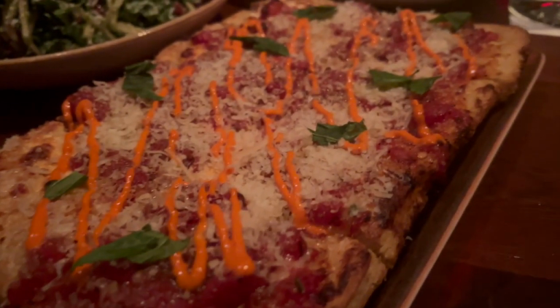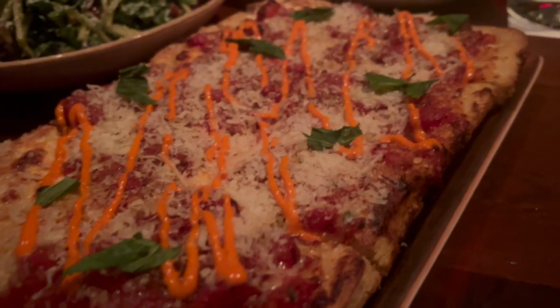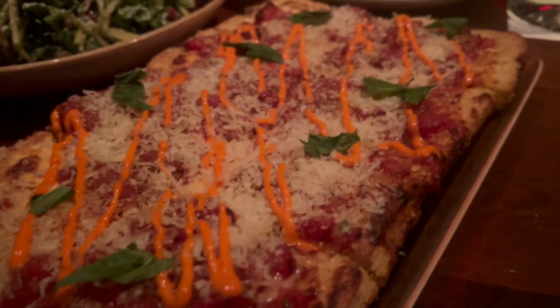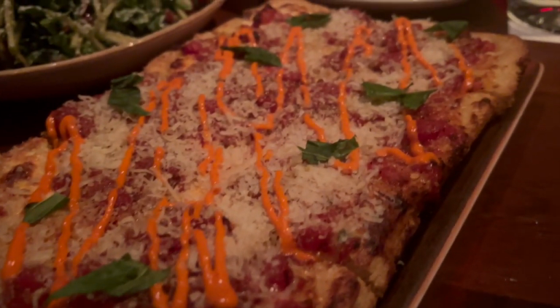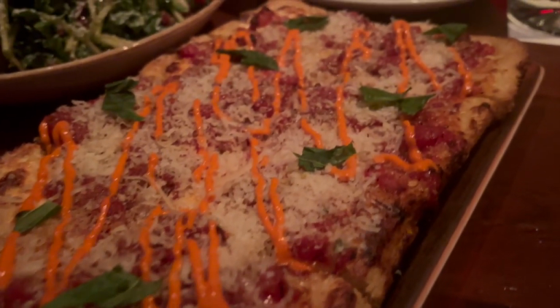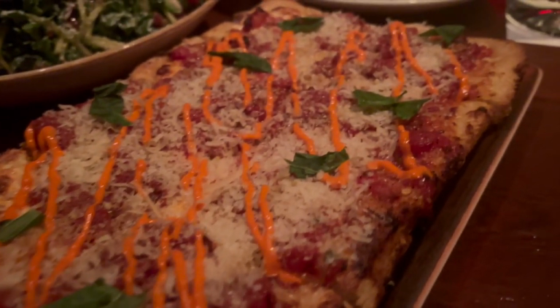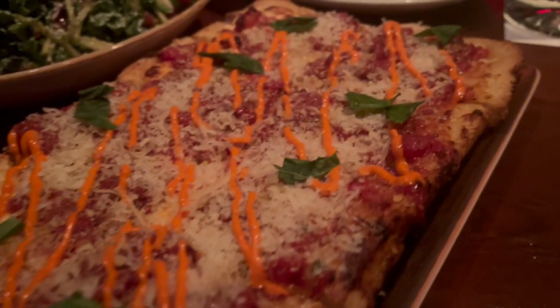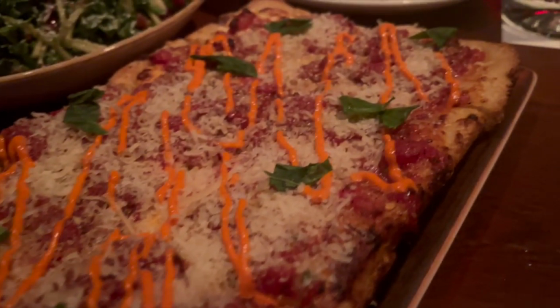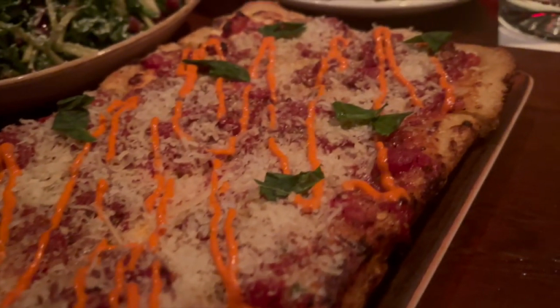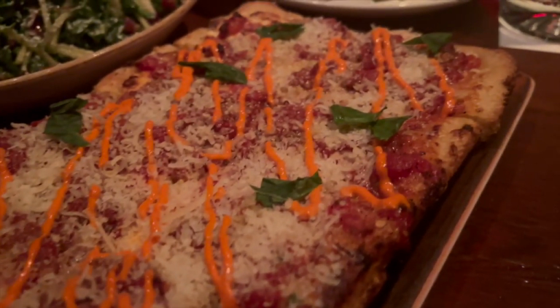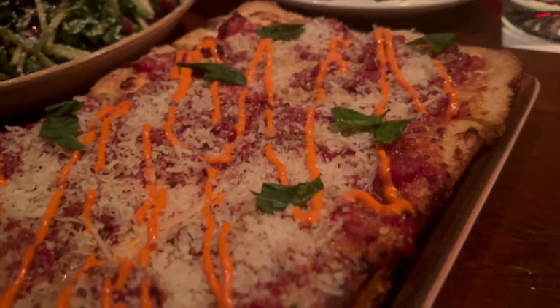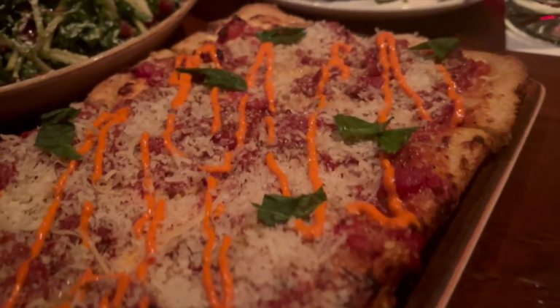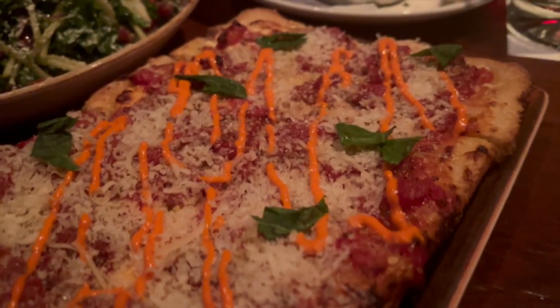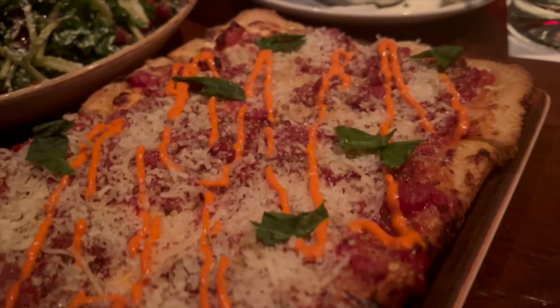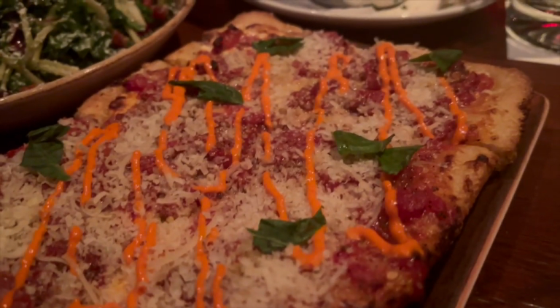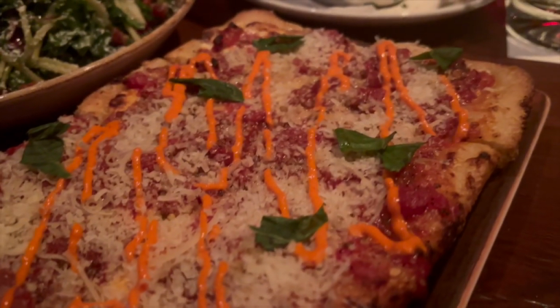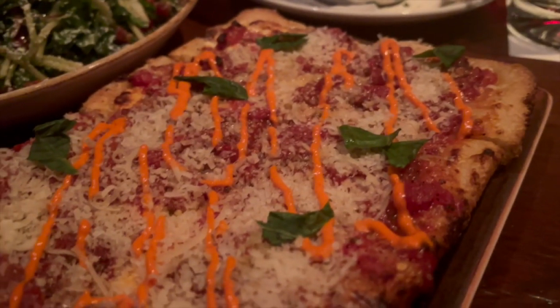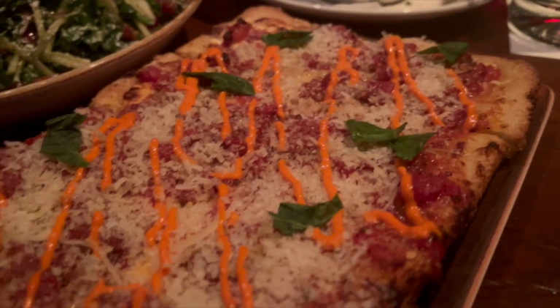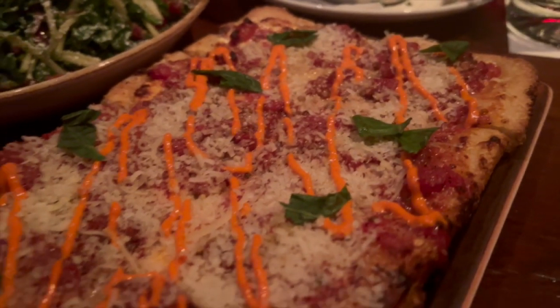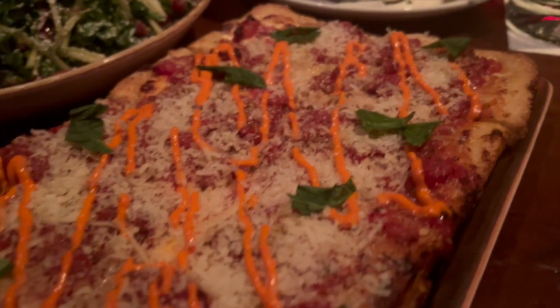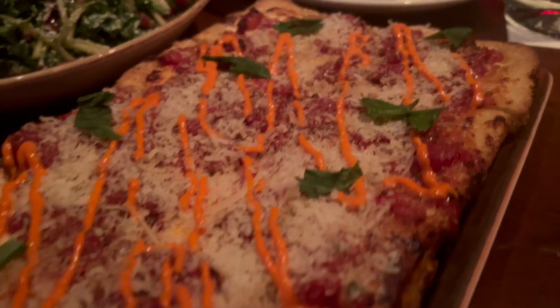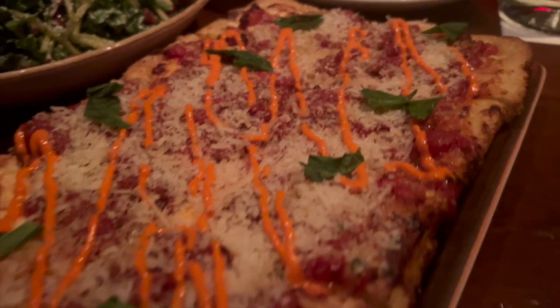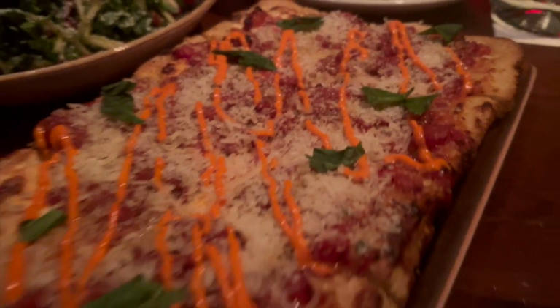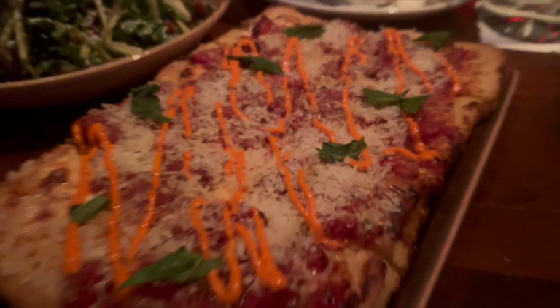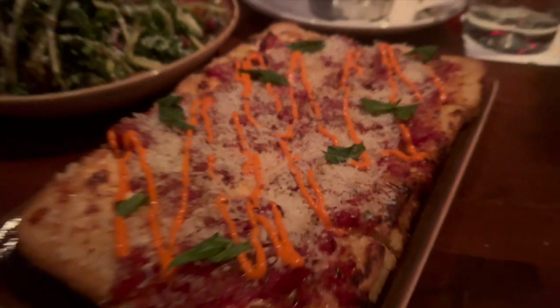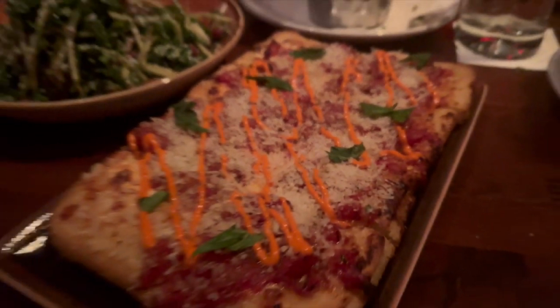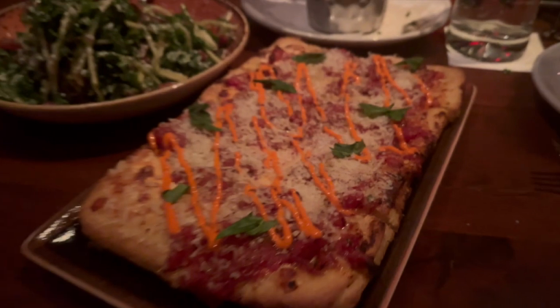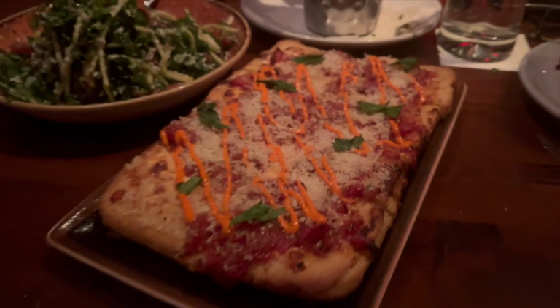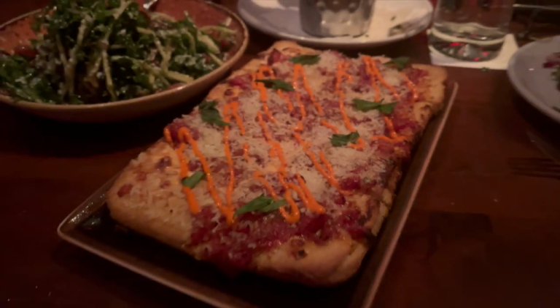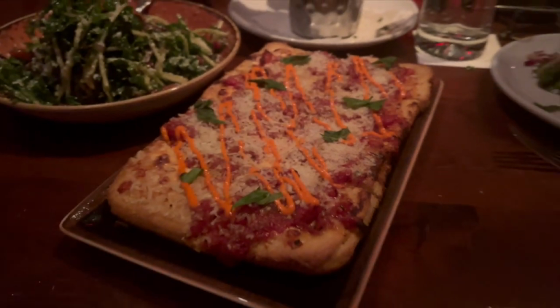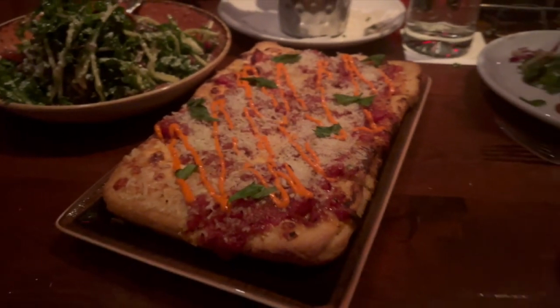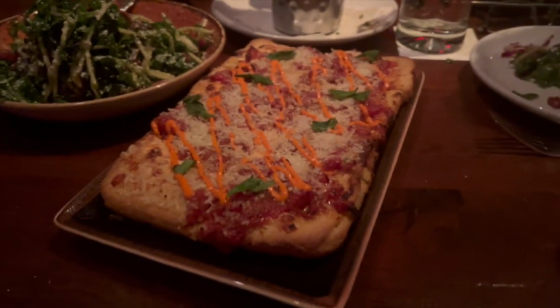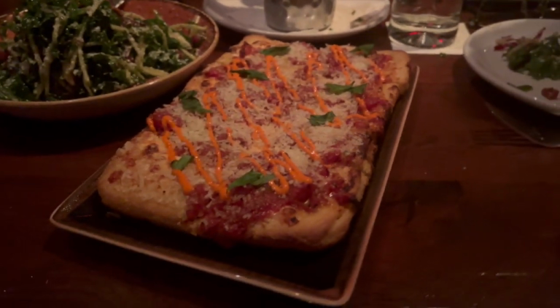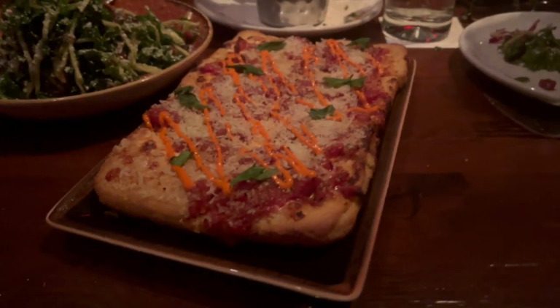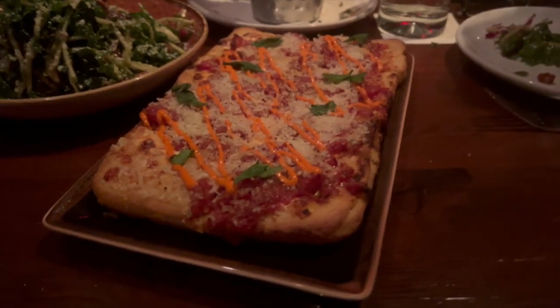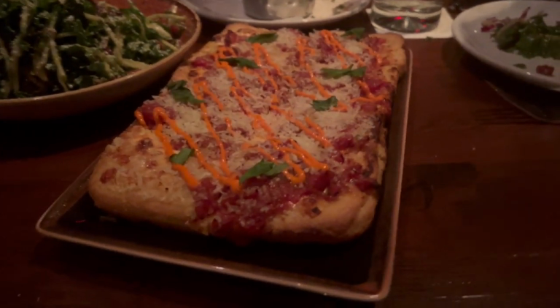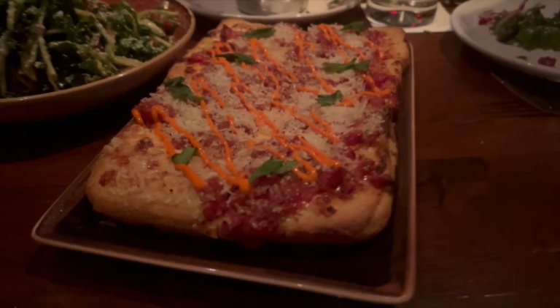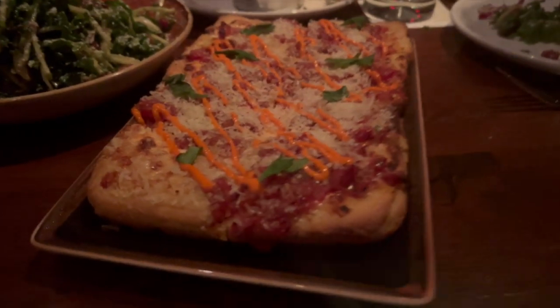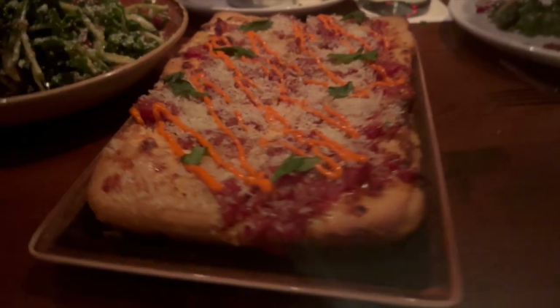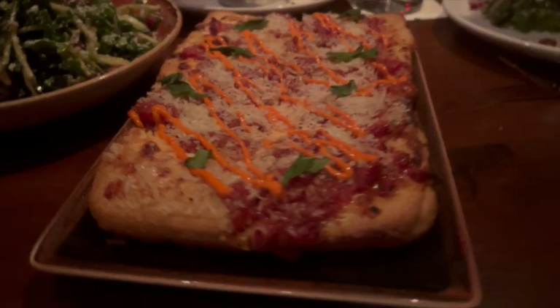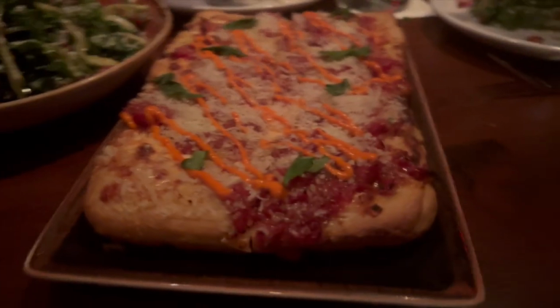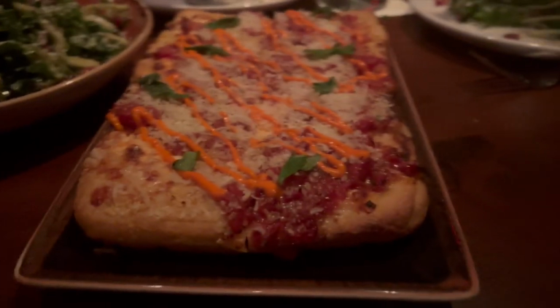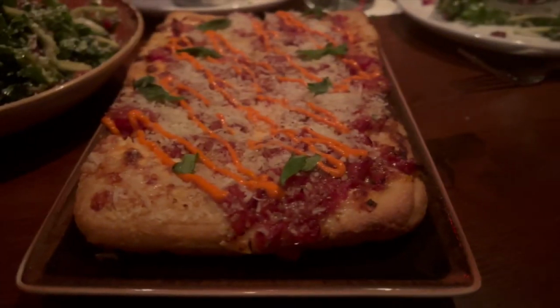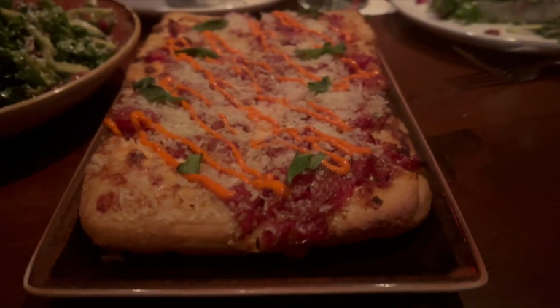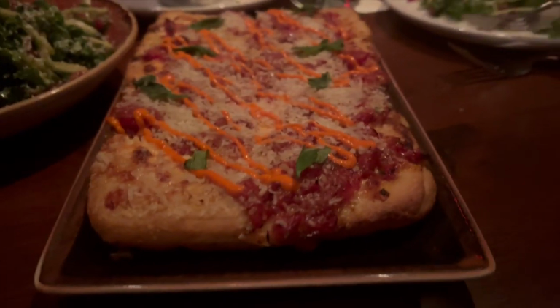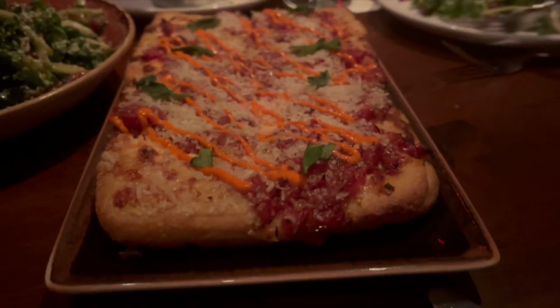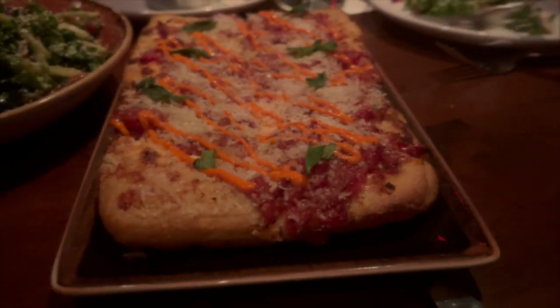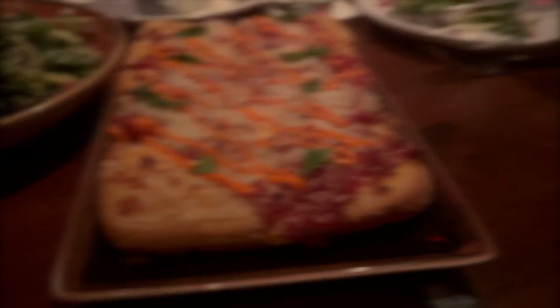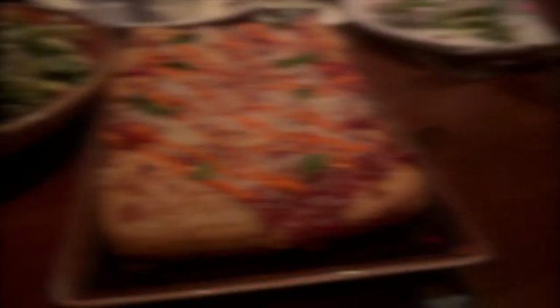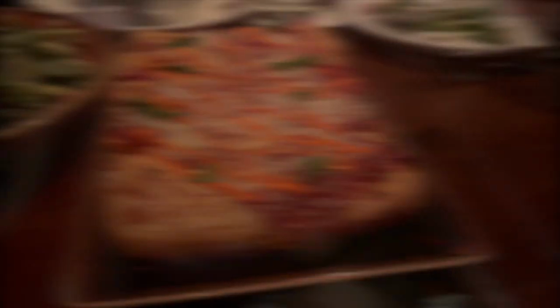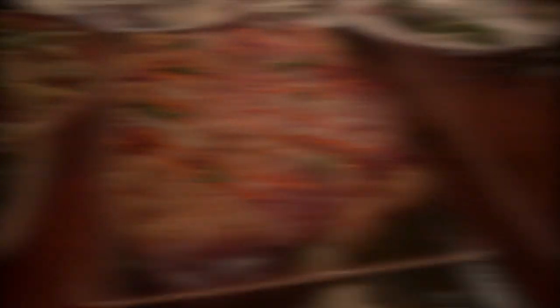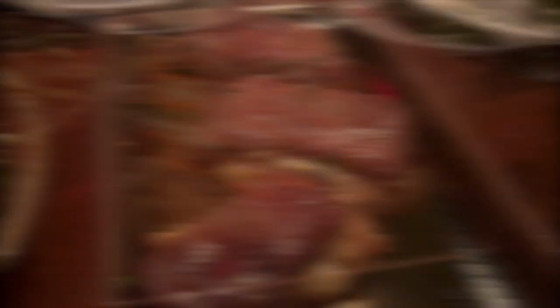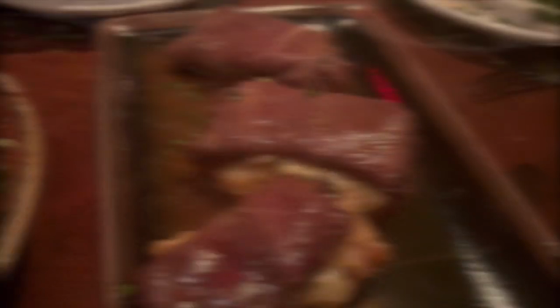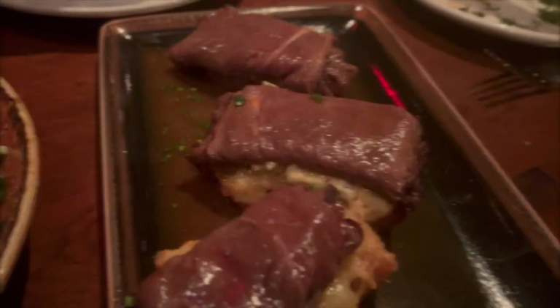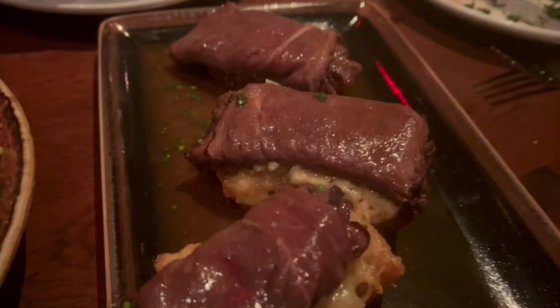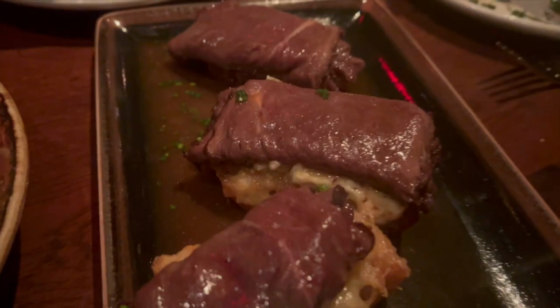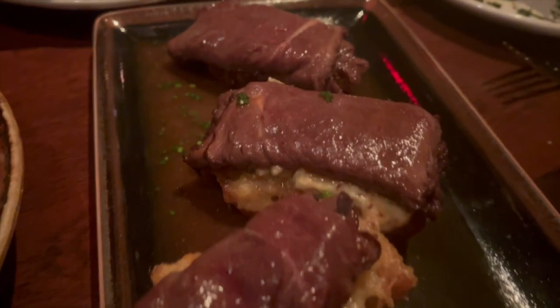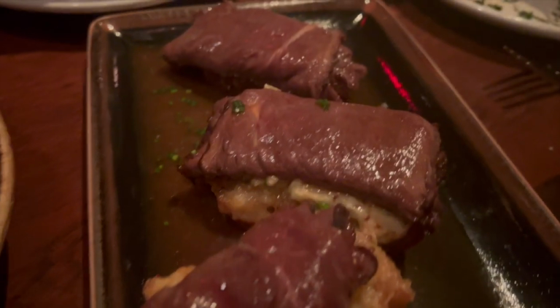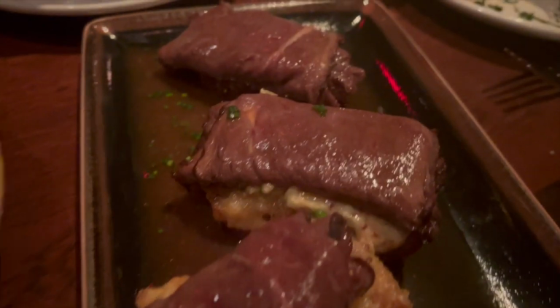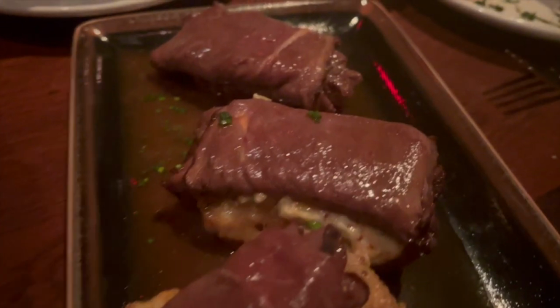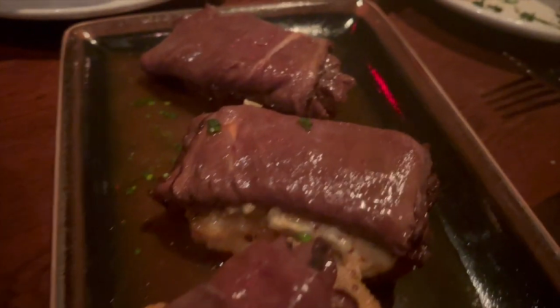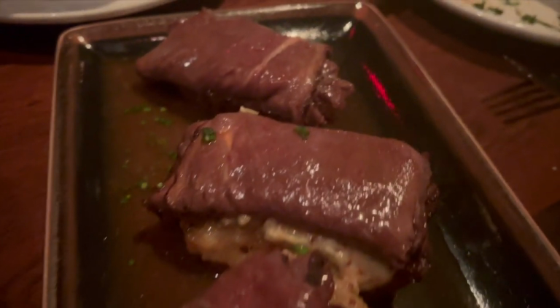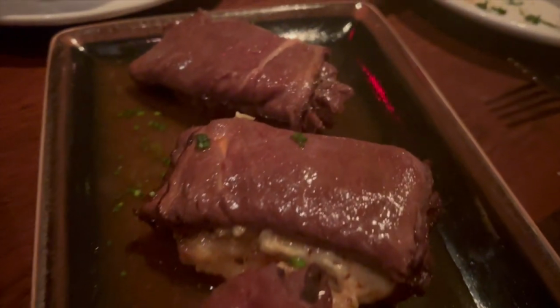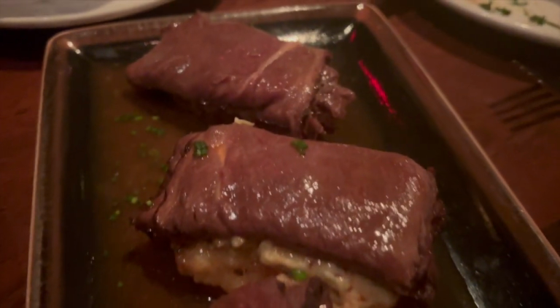Next, we had the focaccia flatbread, which is another one of my favorites, along with the french dip, the asparagus, and of course to finish off, the mac and cheese.